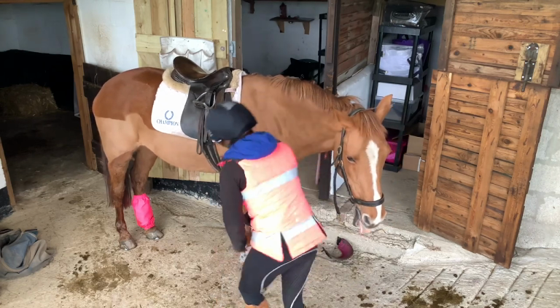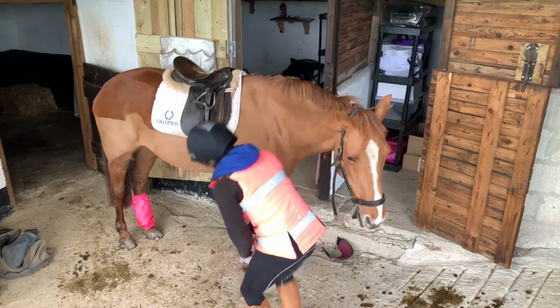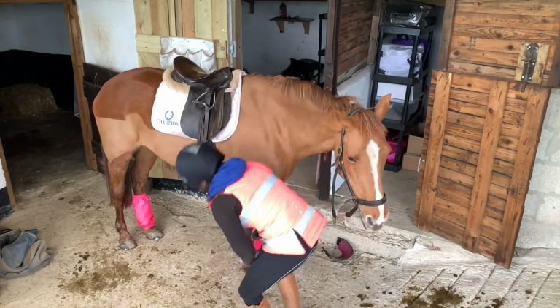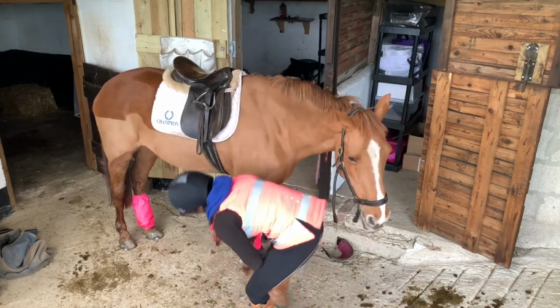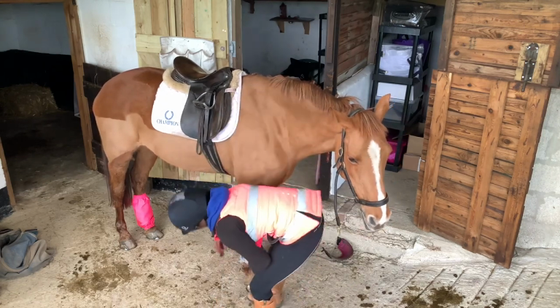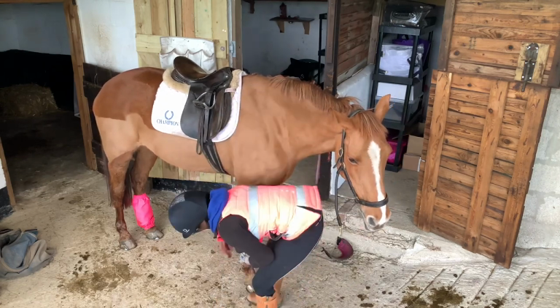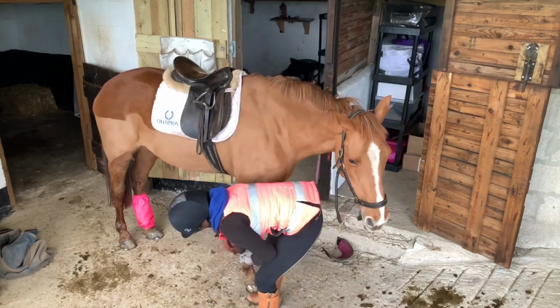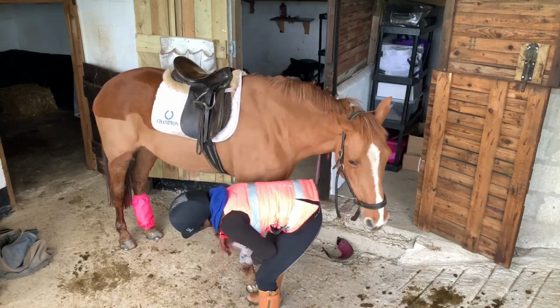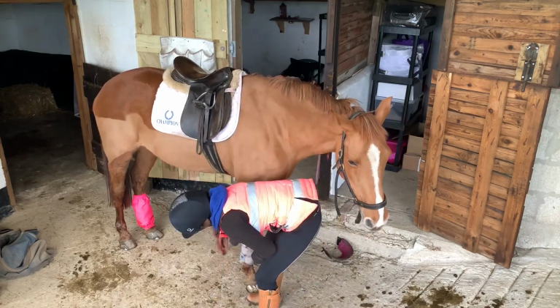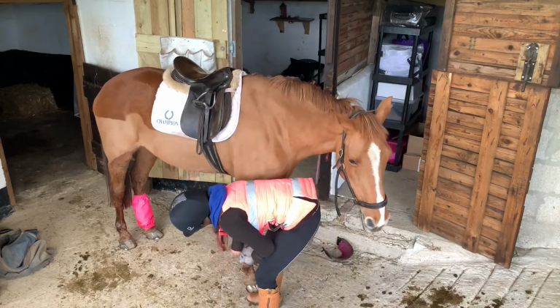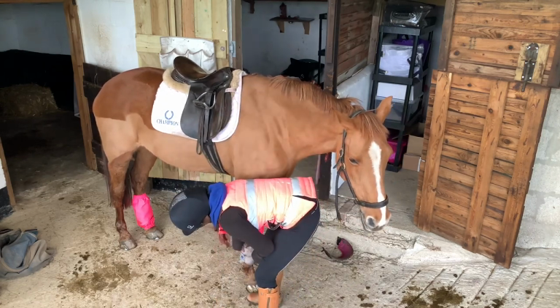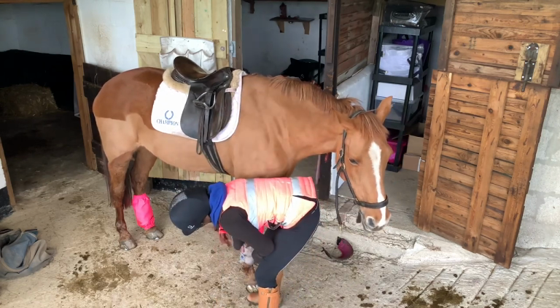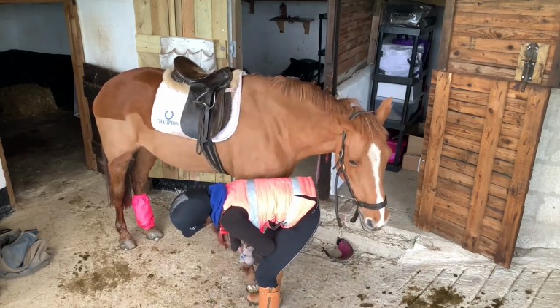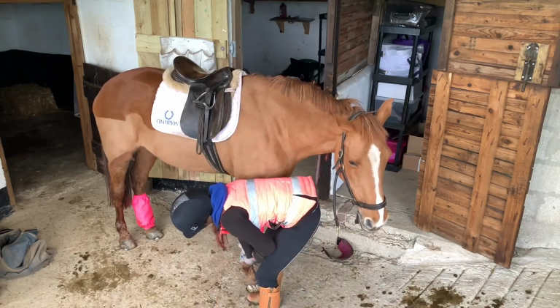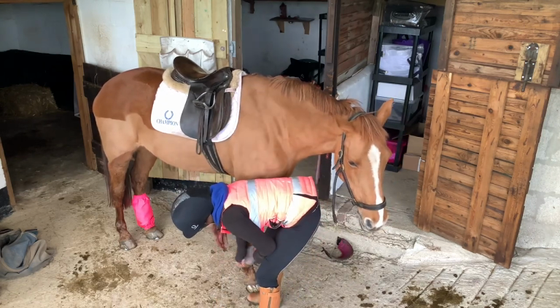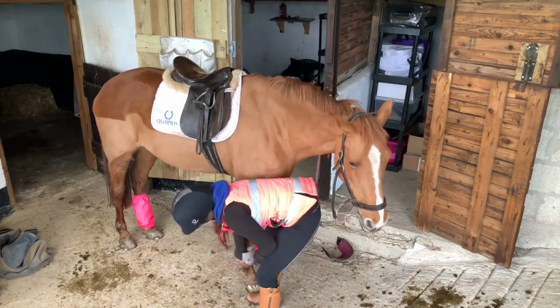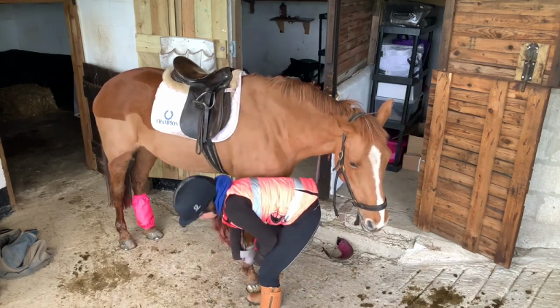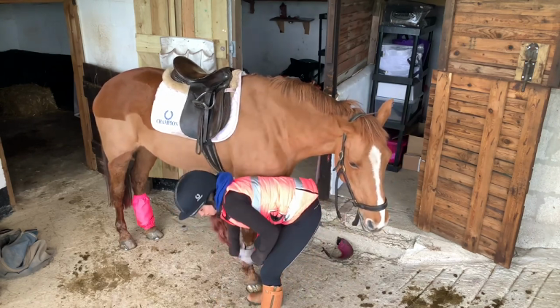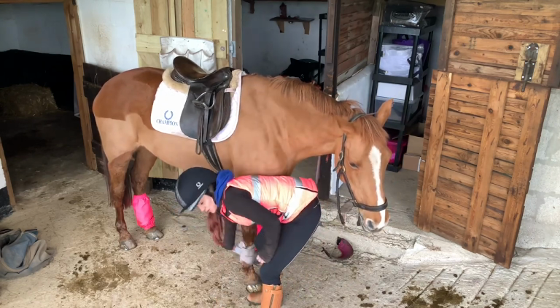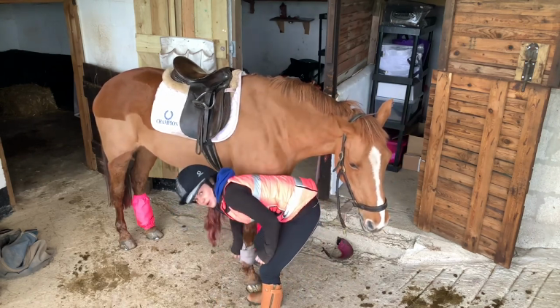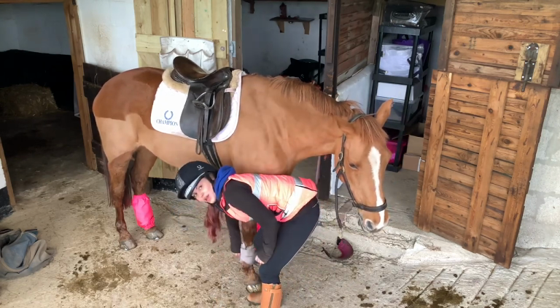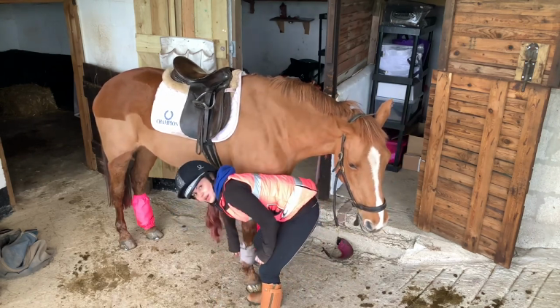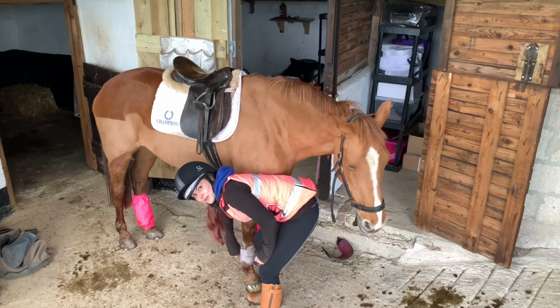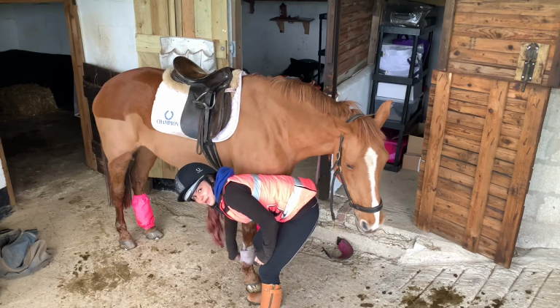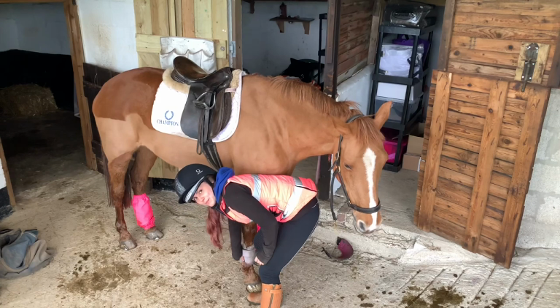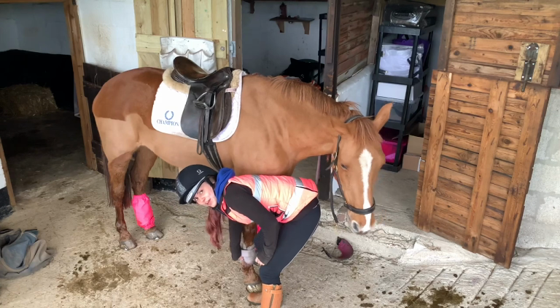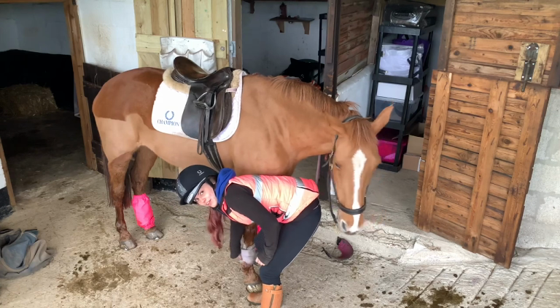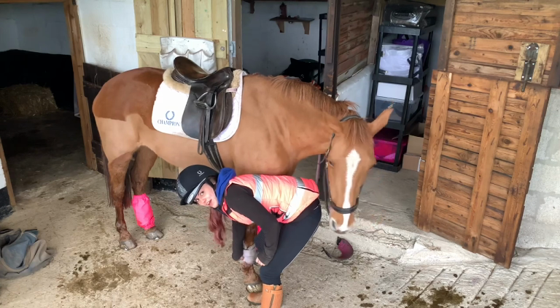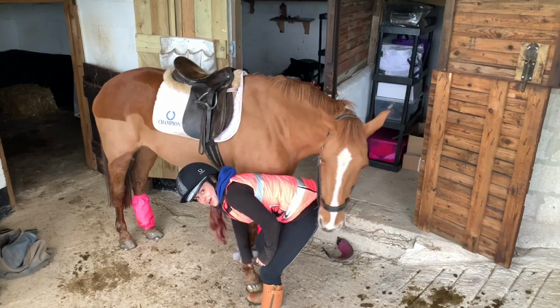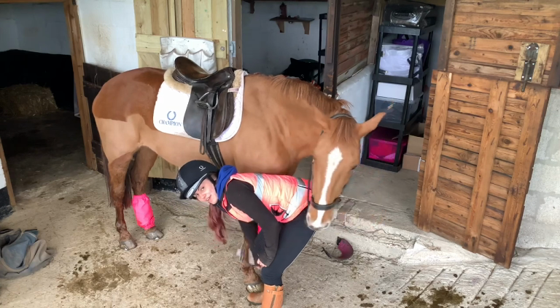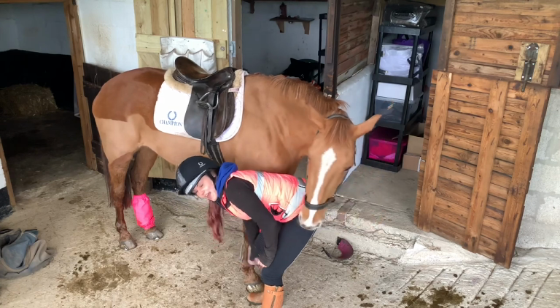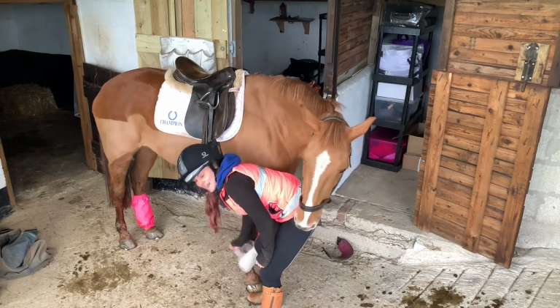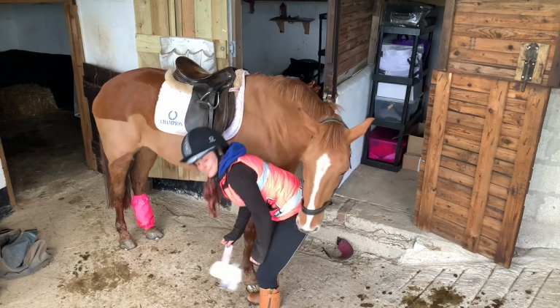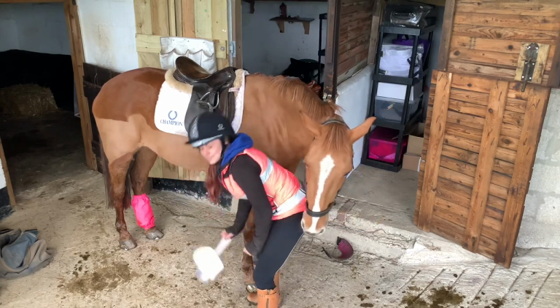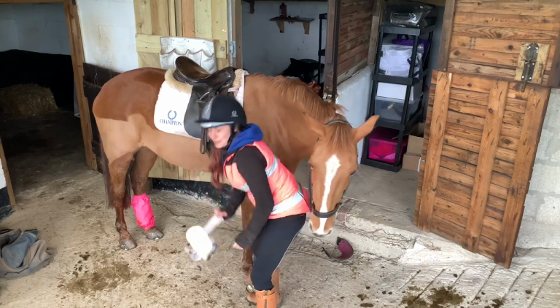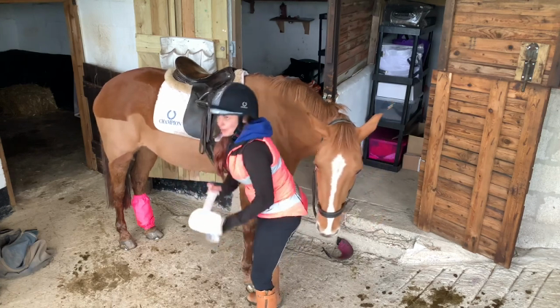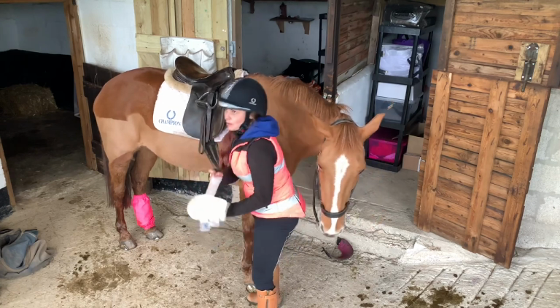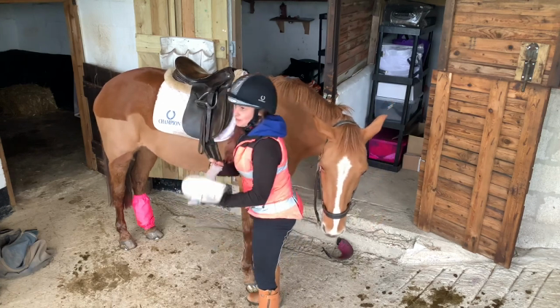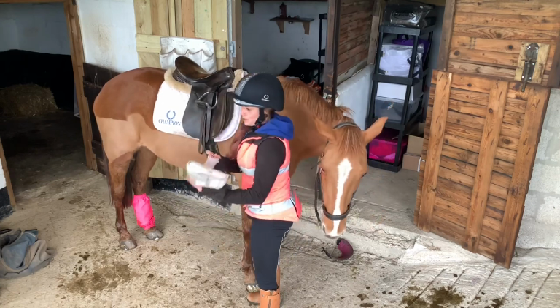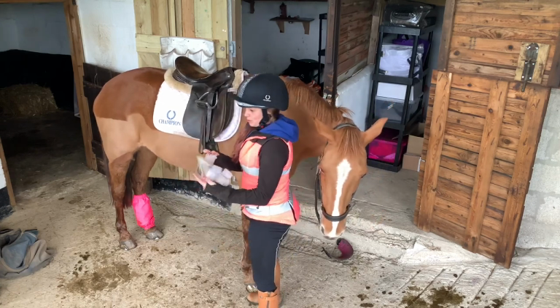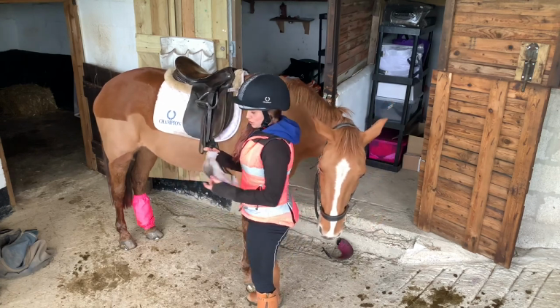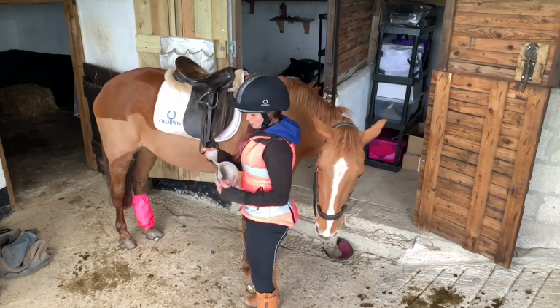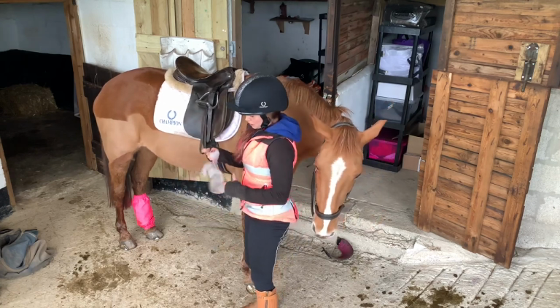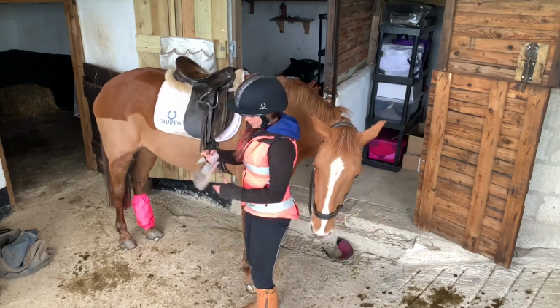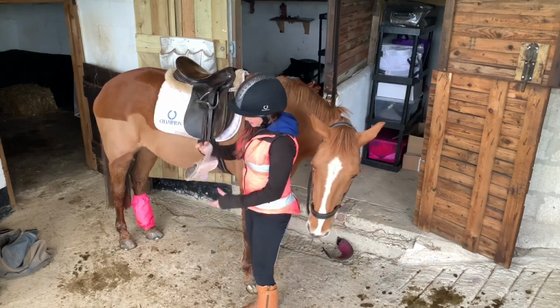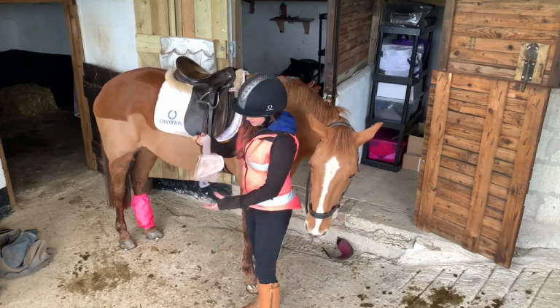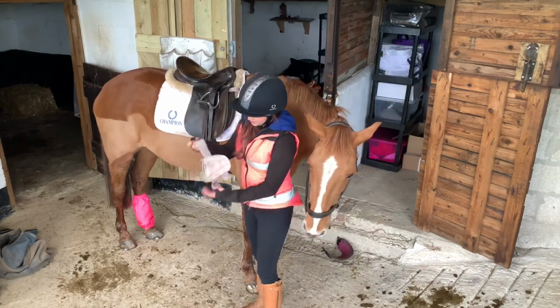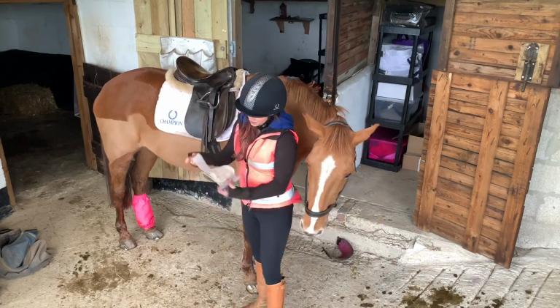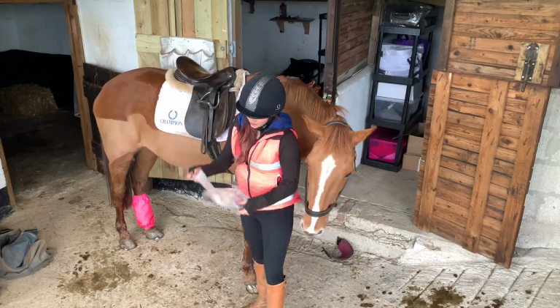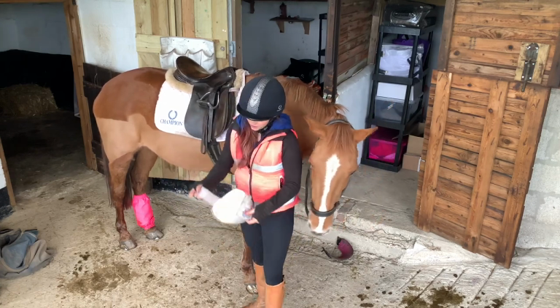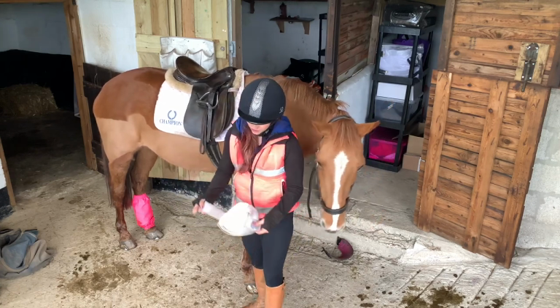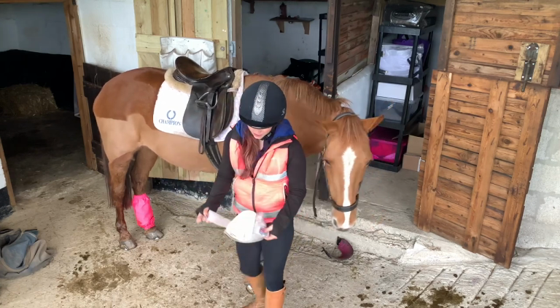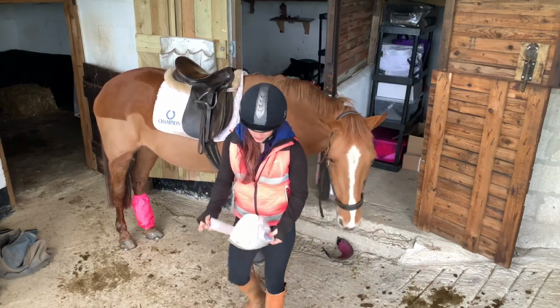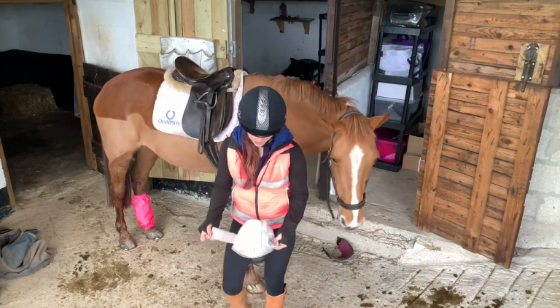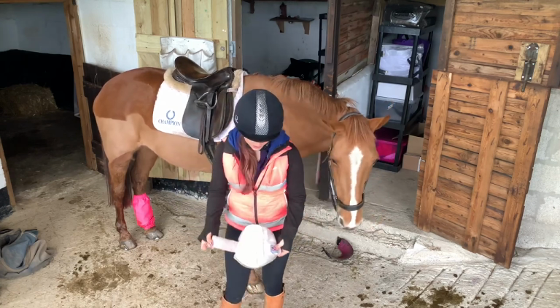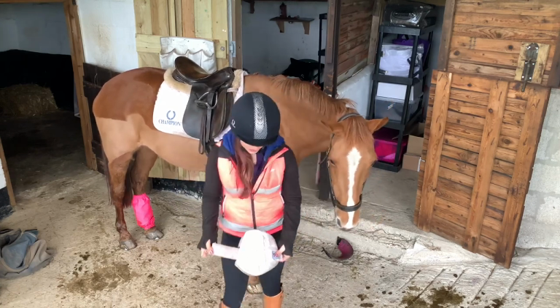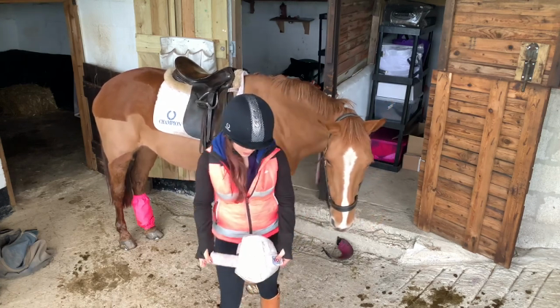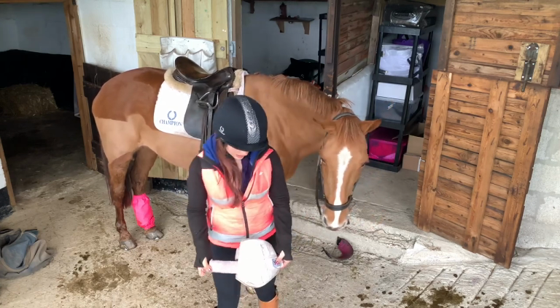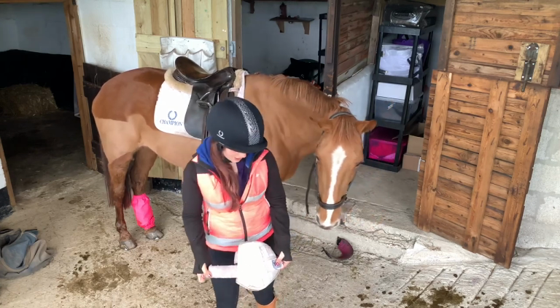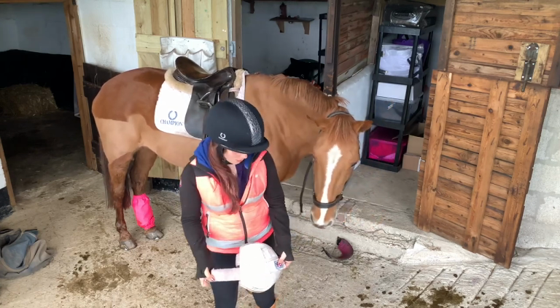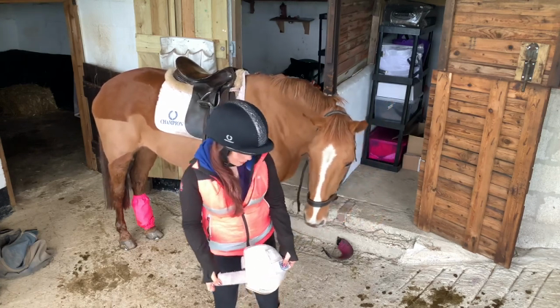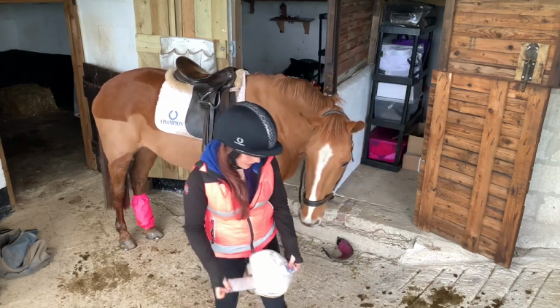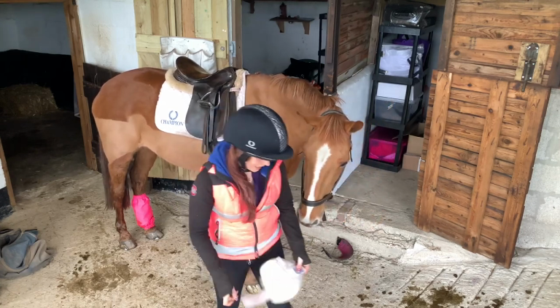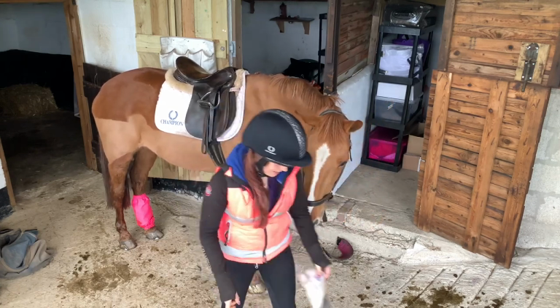You can also wash them in a wash bucket - handy if, like me, your other half hates it when you put things in the washing machine. Look at that - super clean.